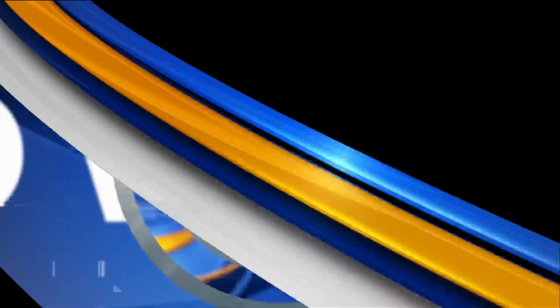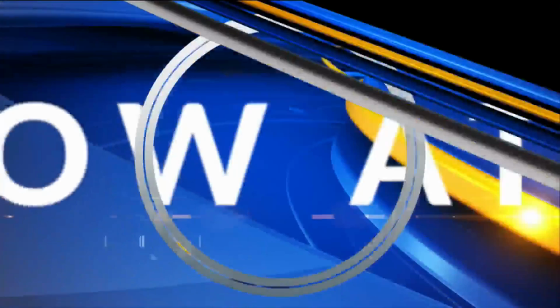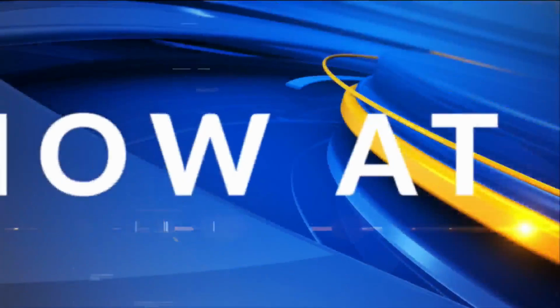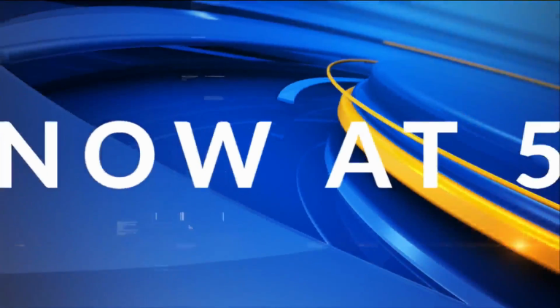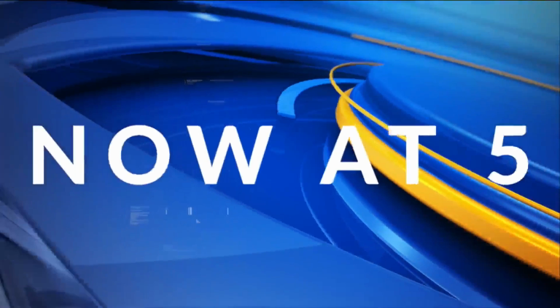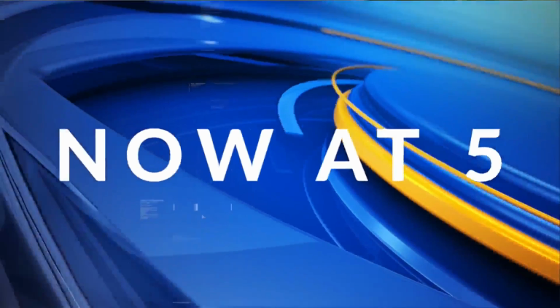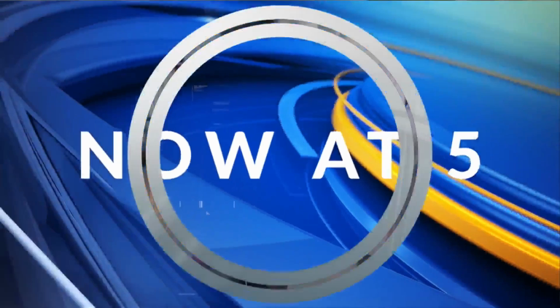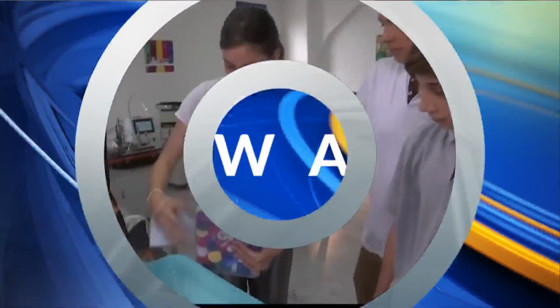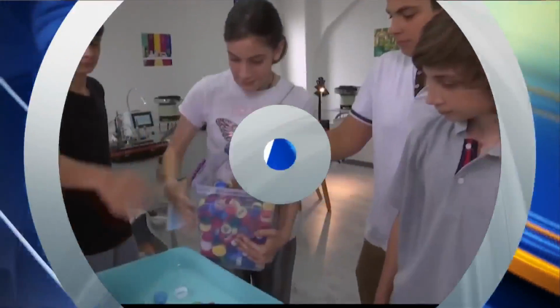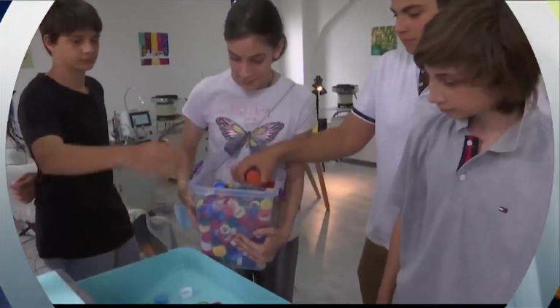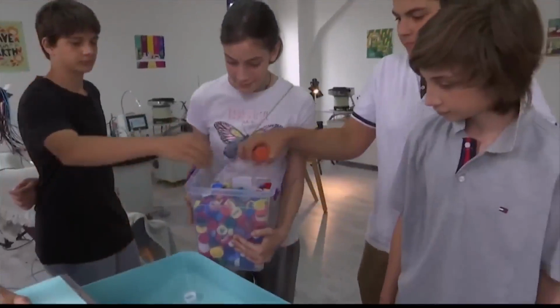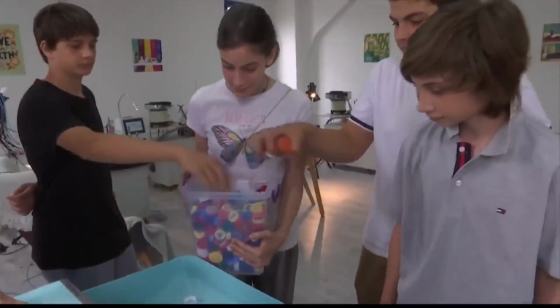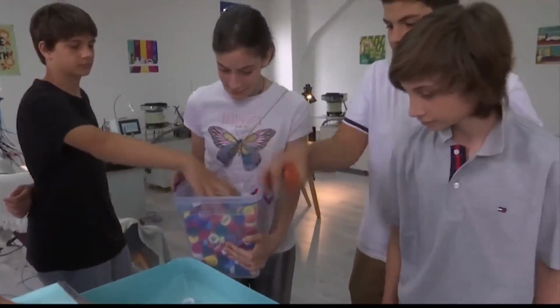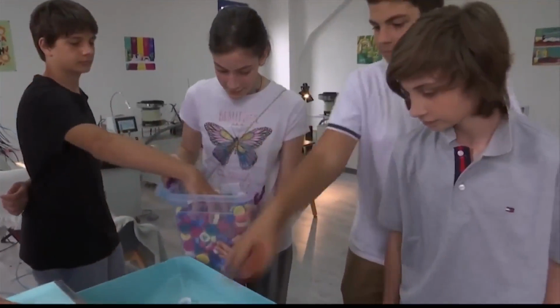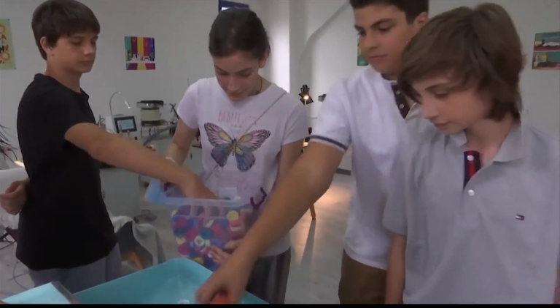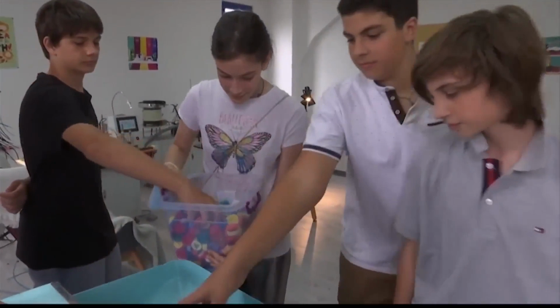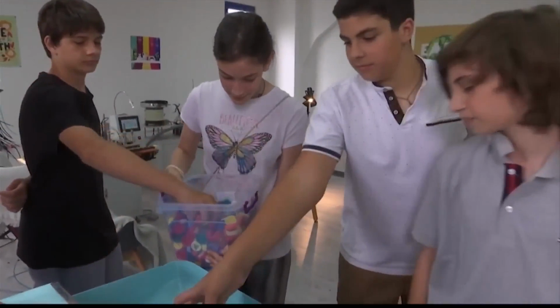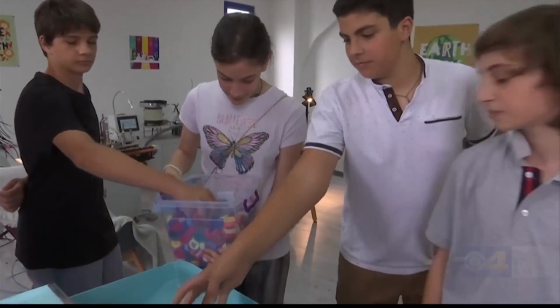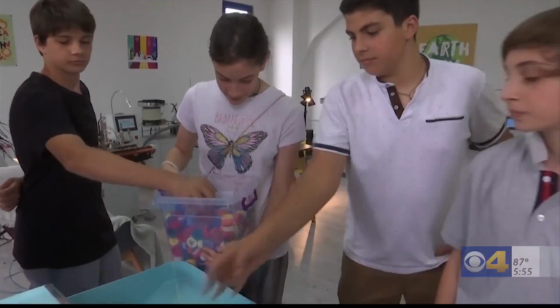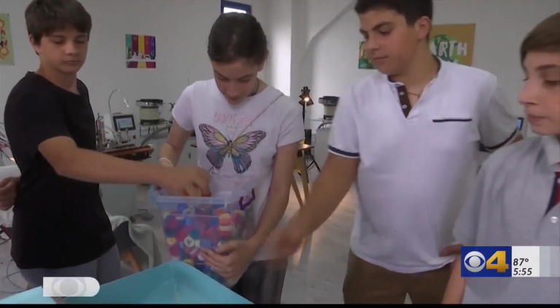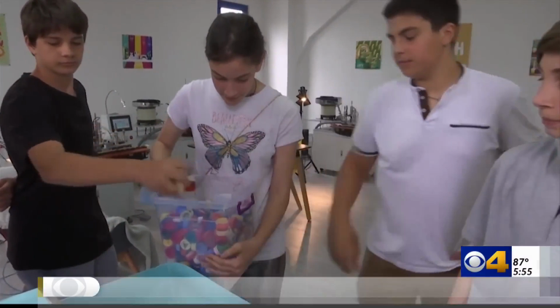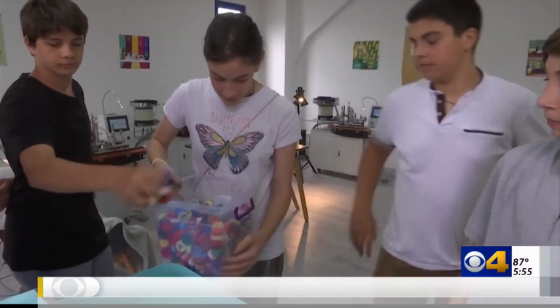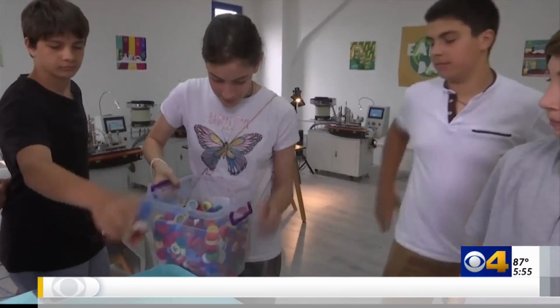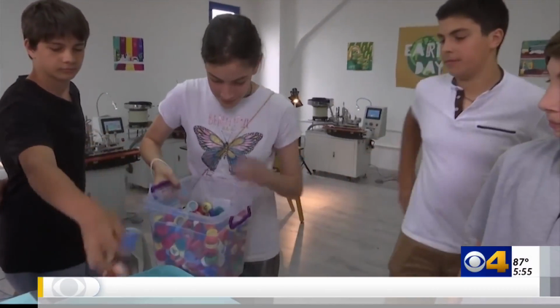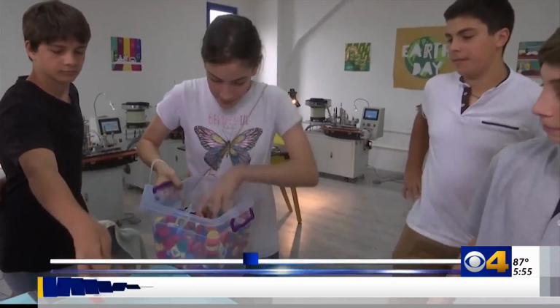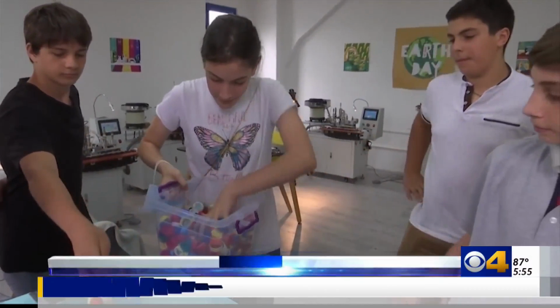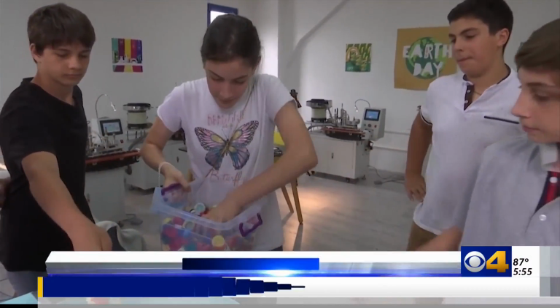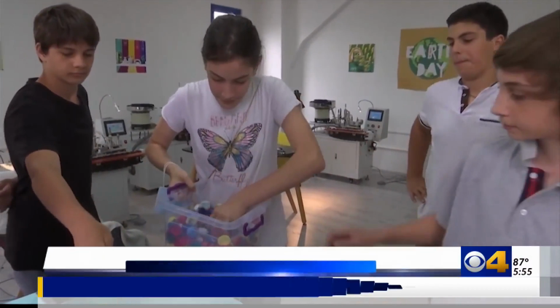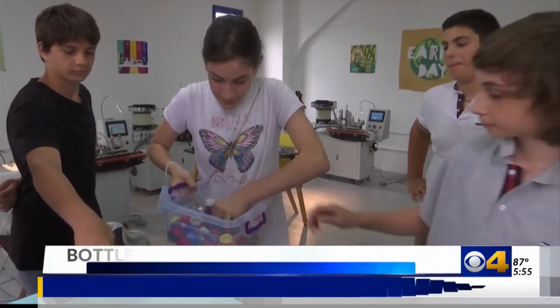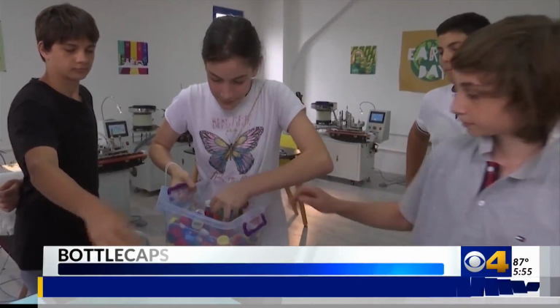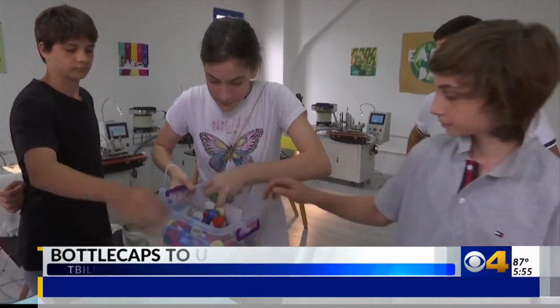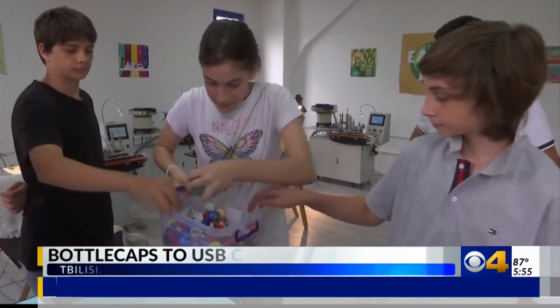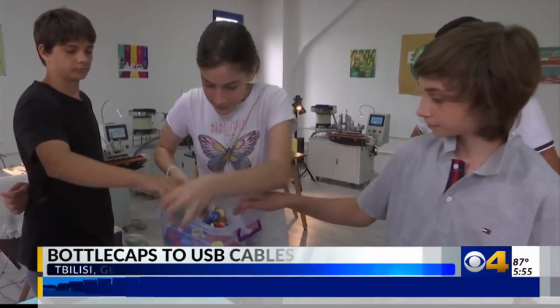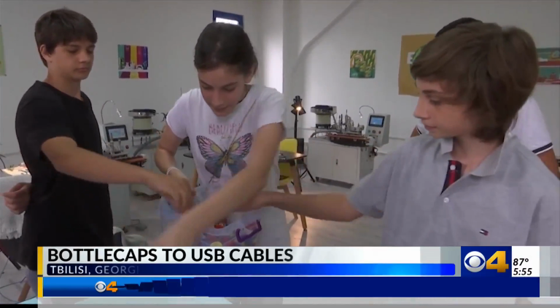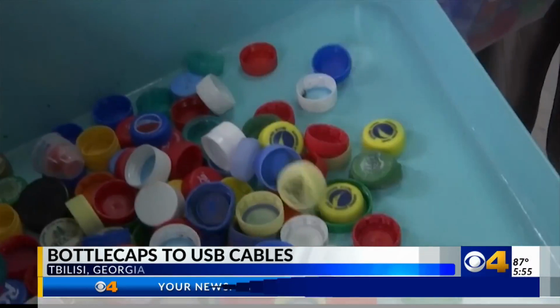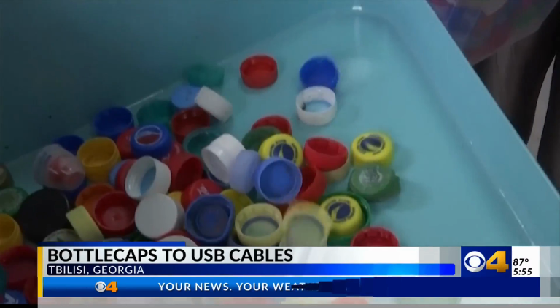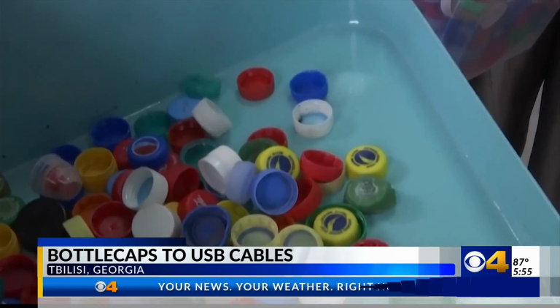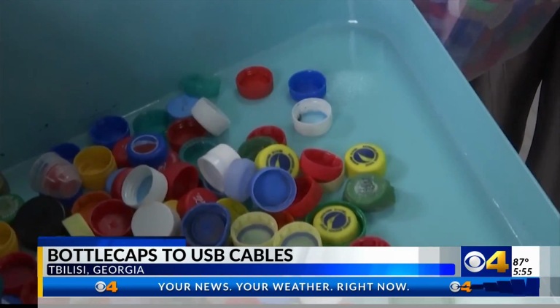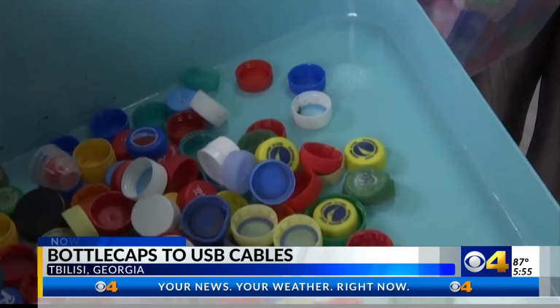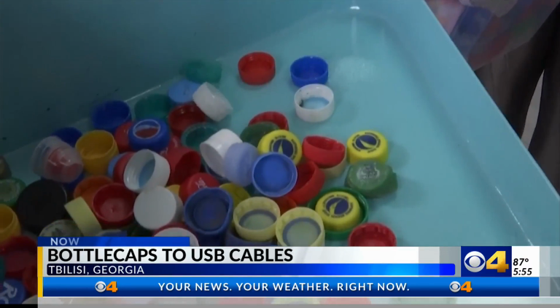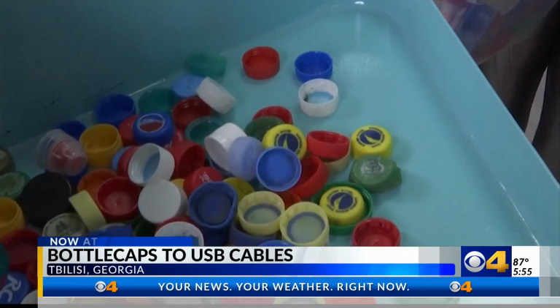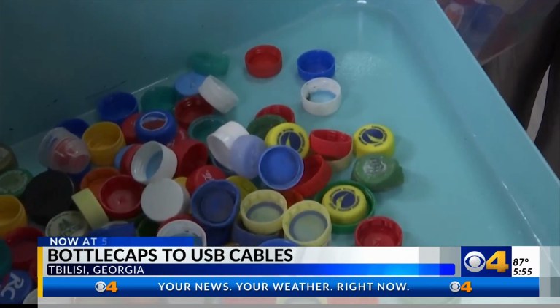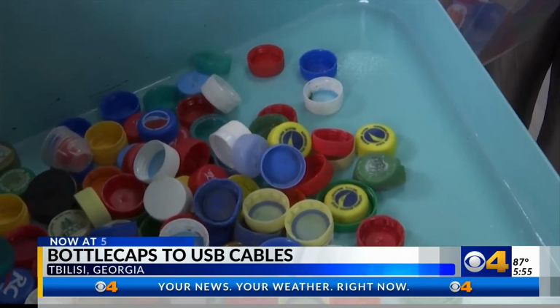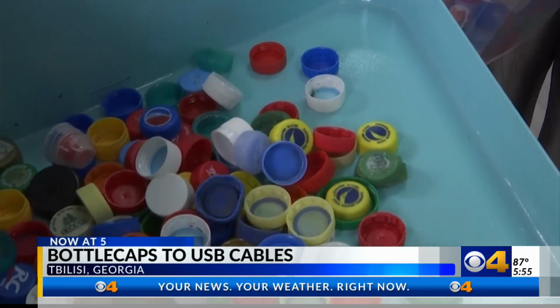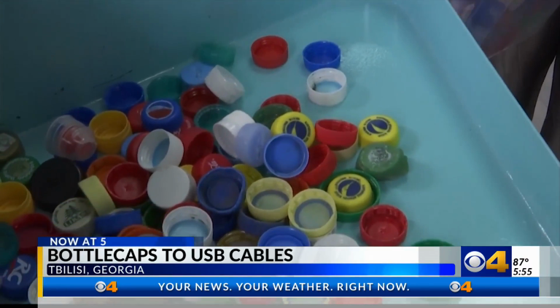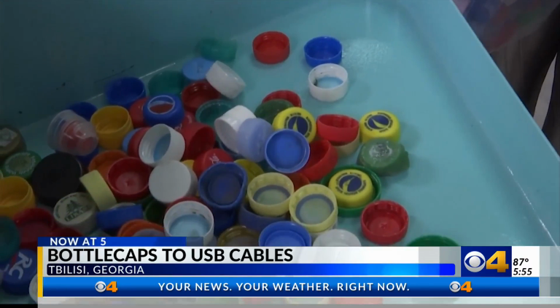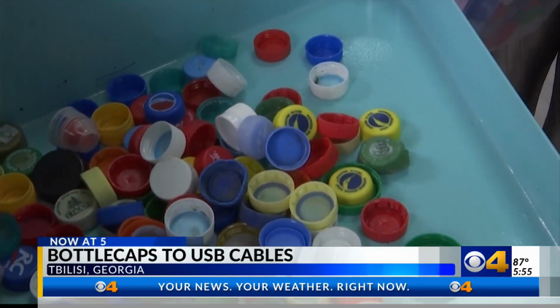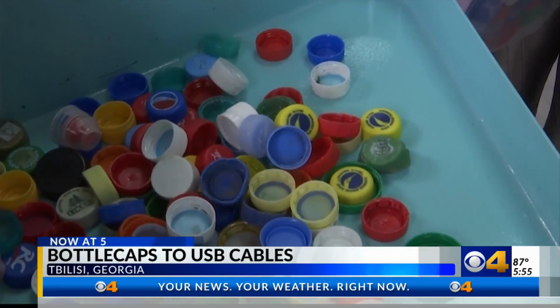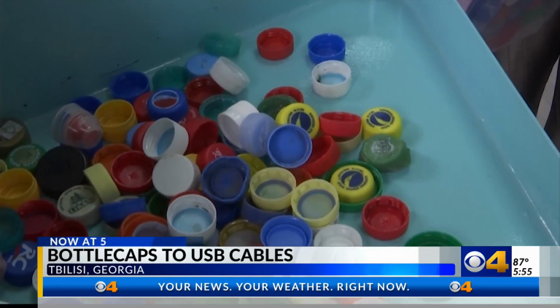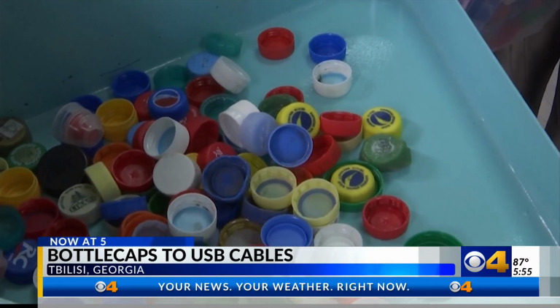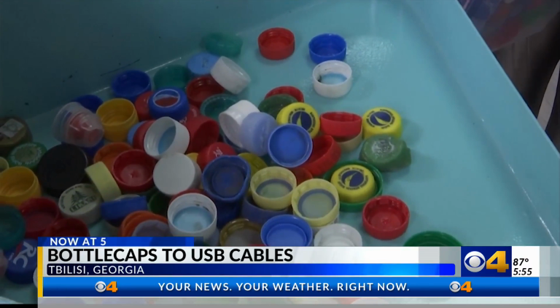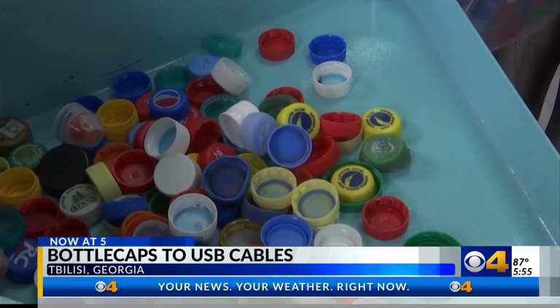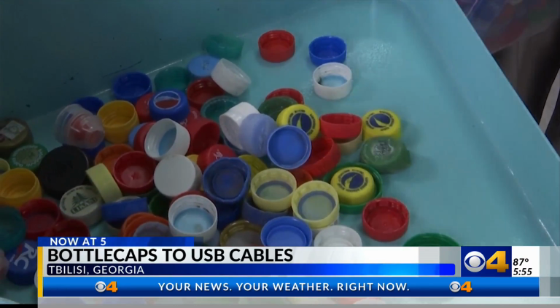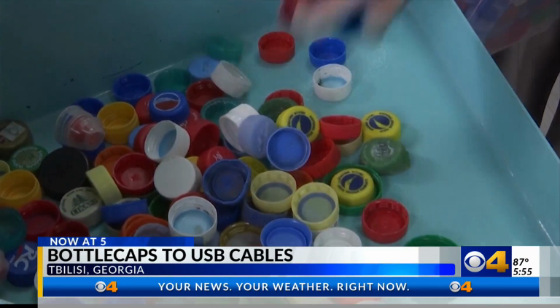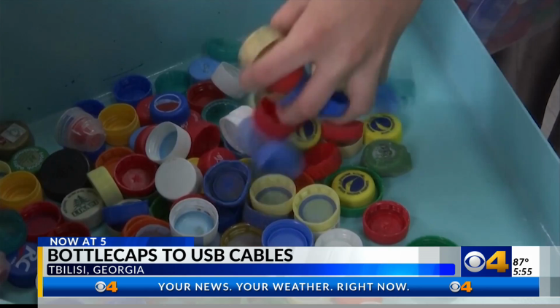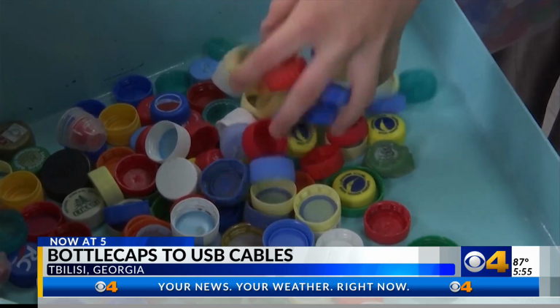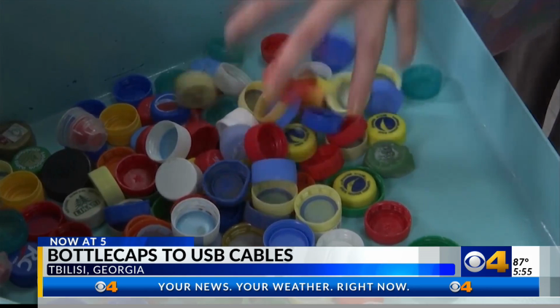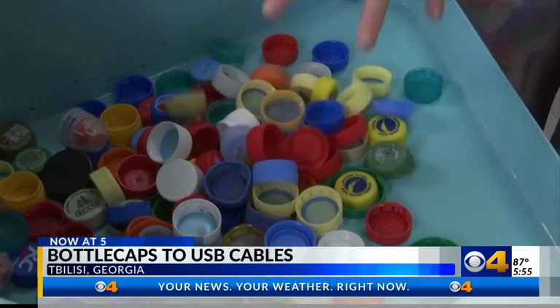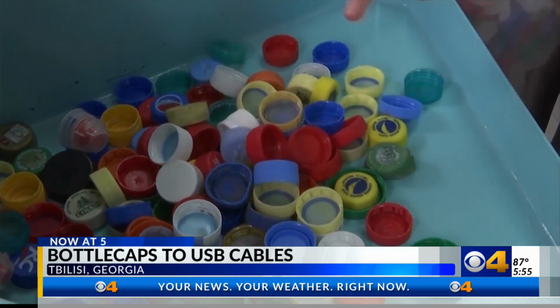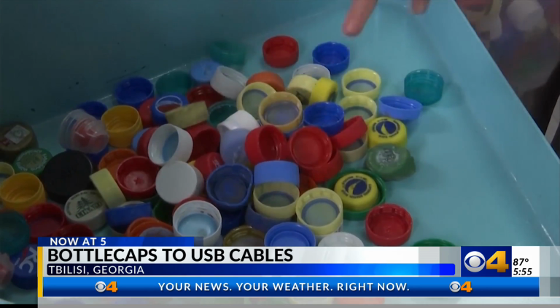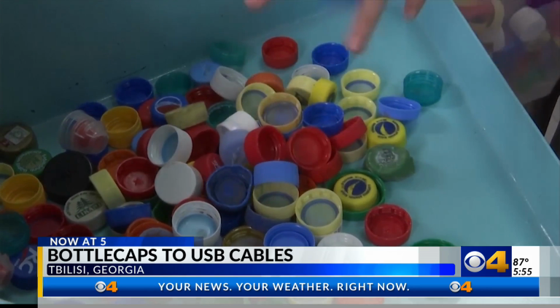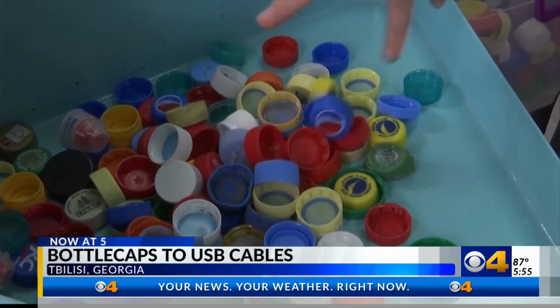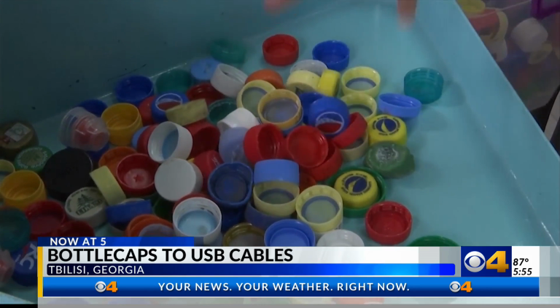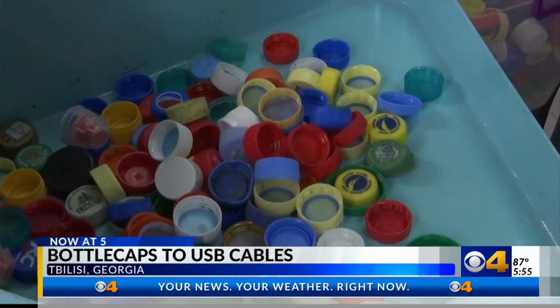Well, right now at 5 o'clock, a company in the country of Georgia is making USB cables out of recycled plastic bottle caps.